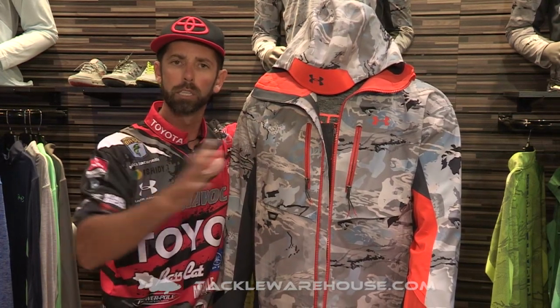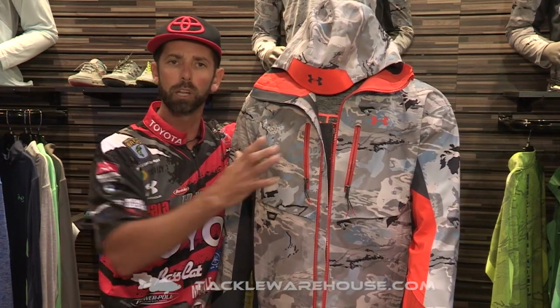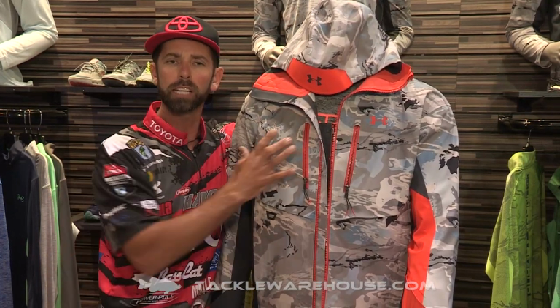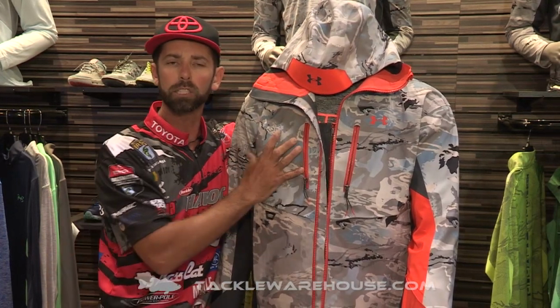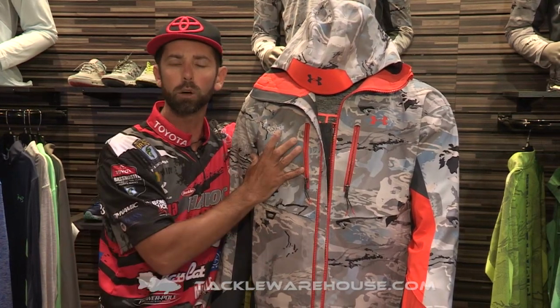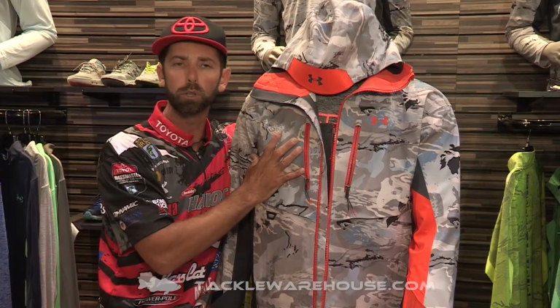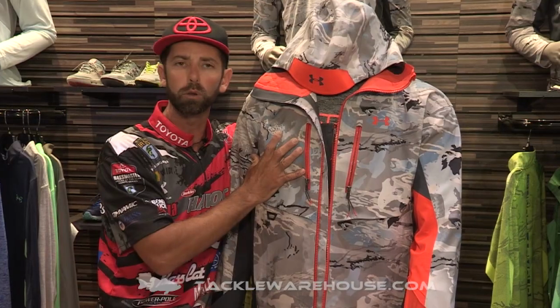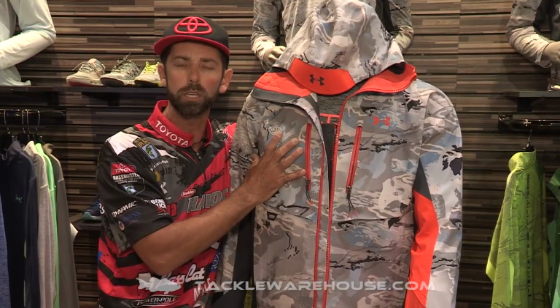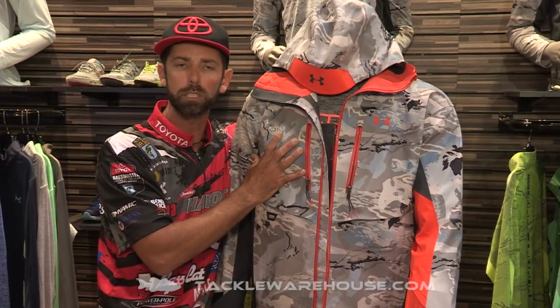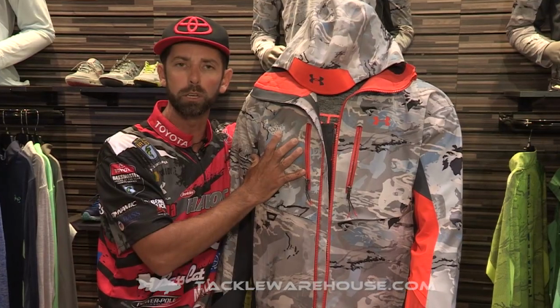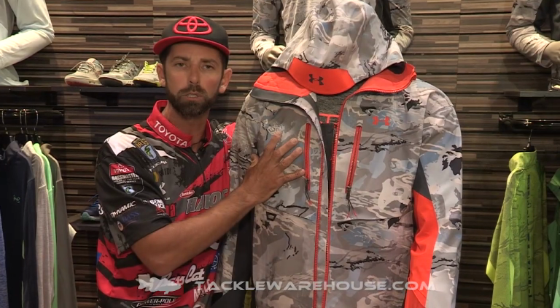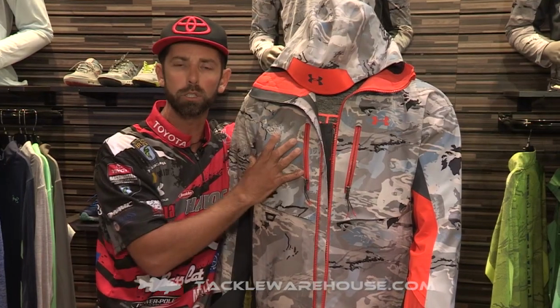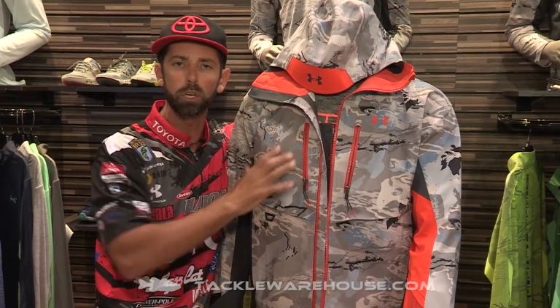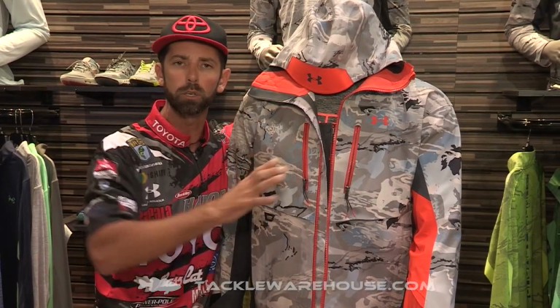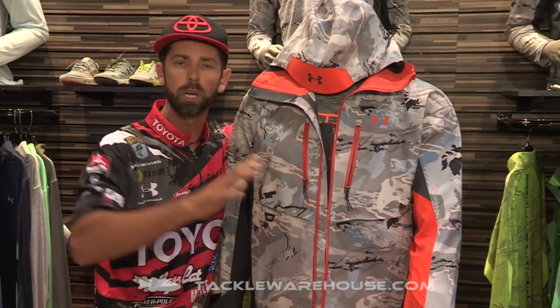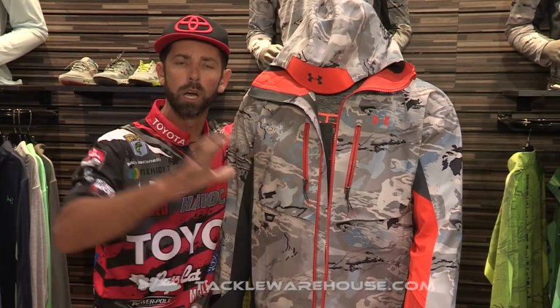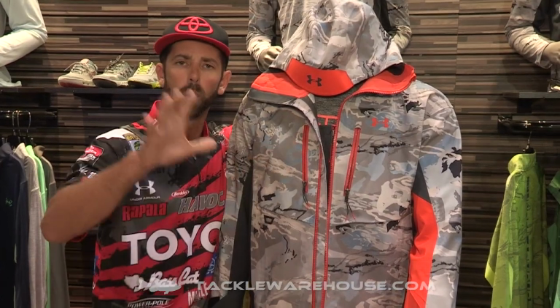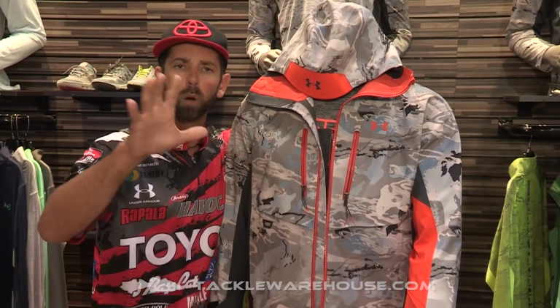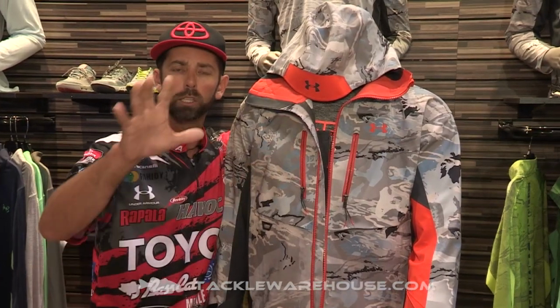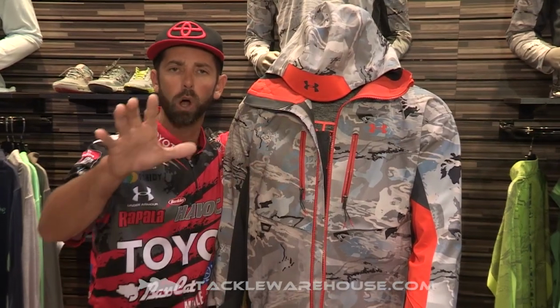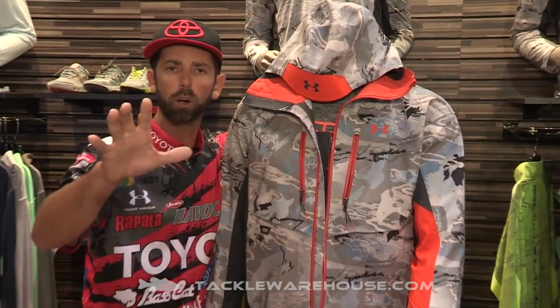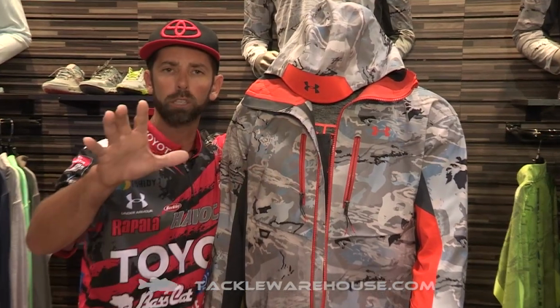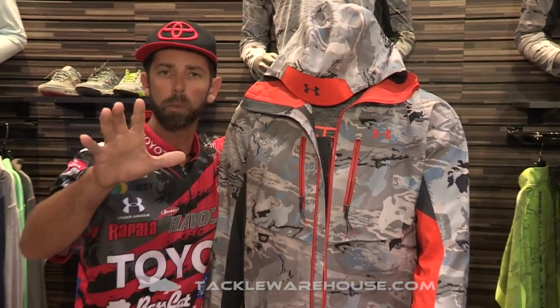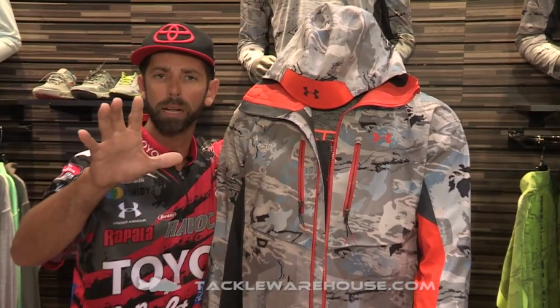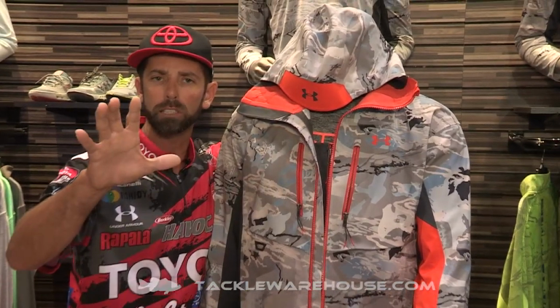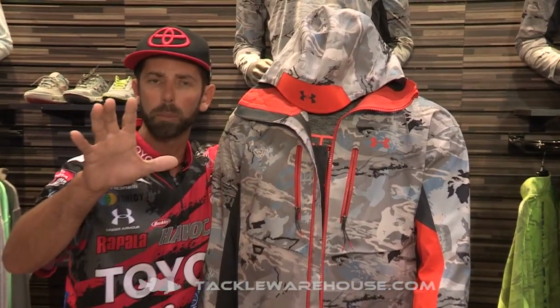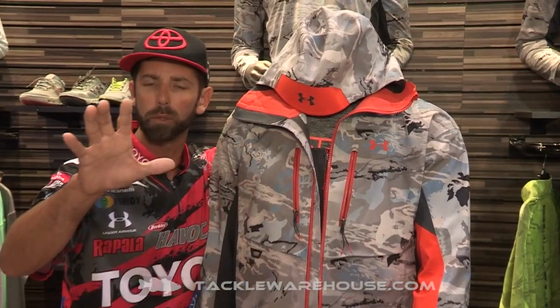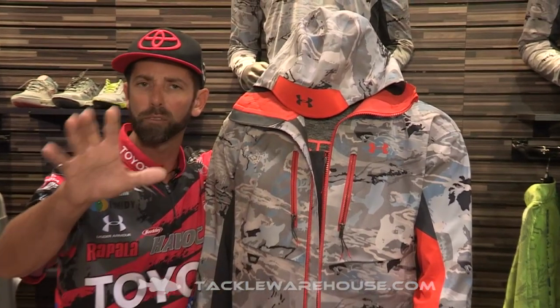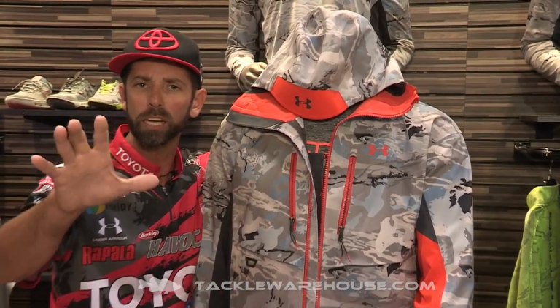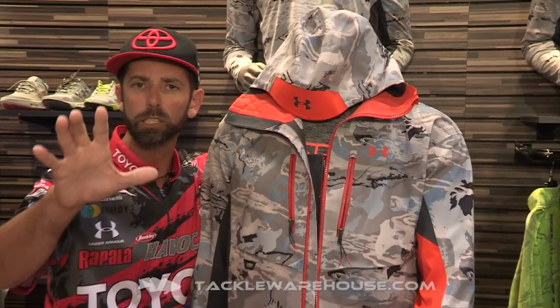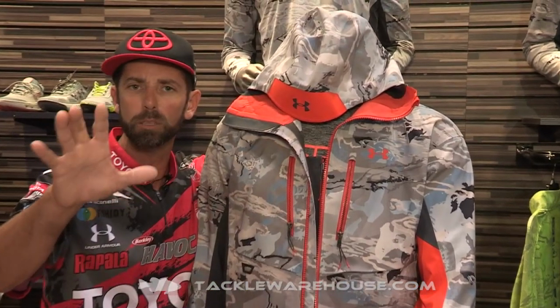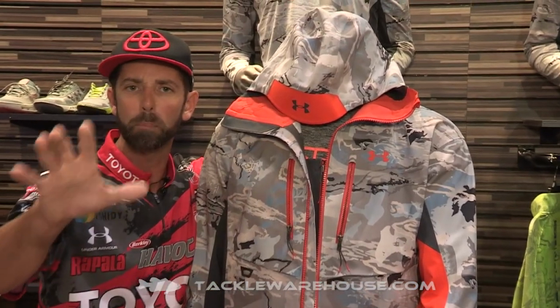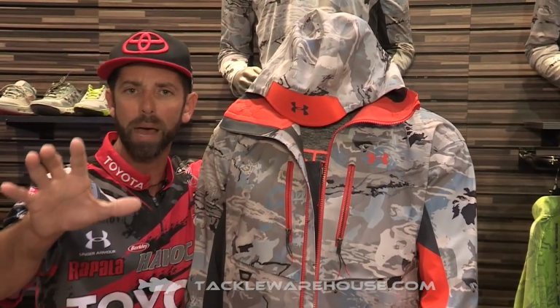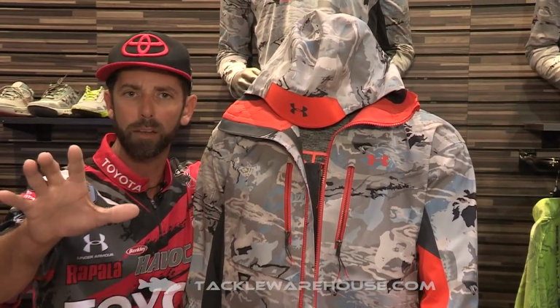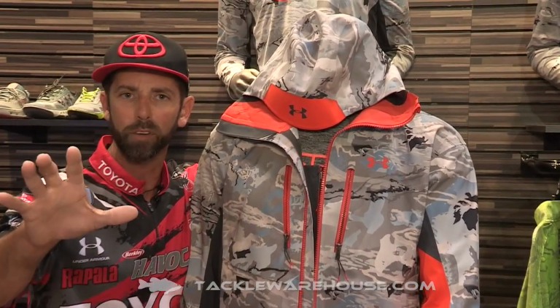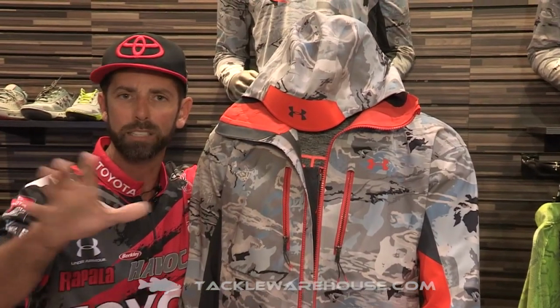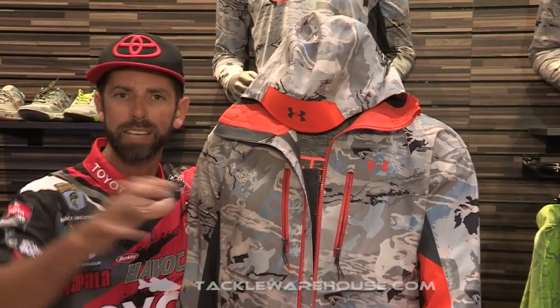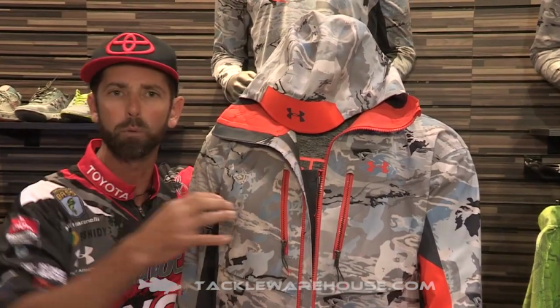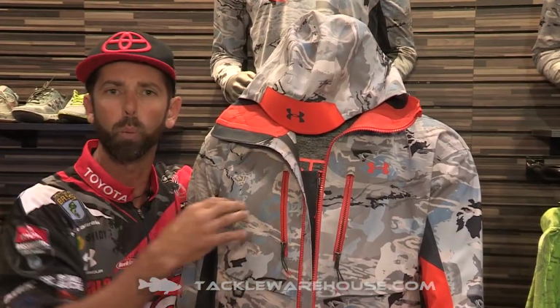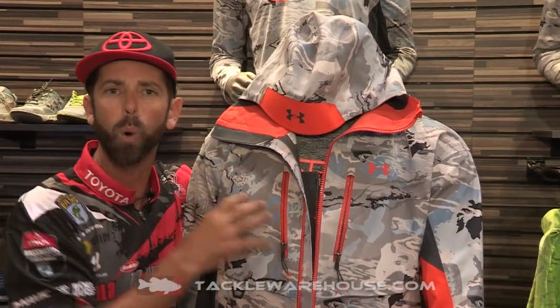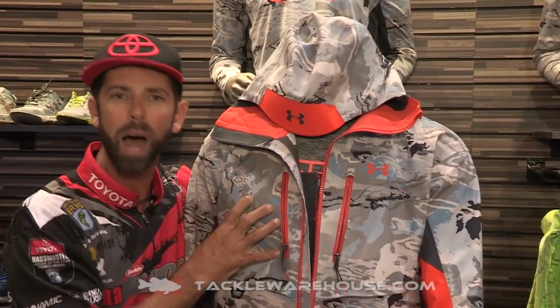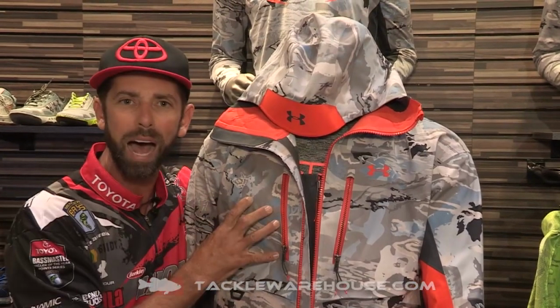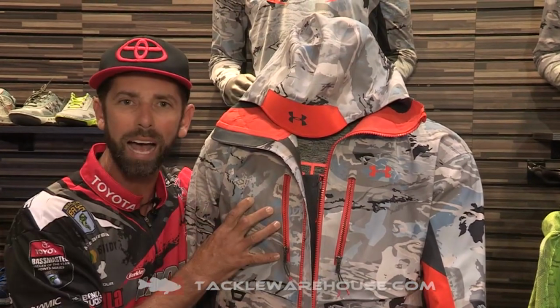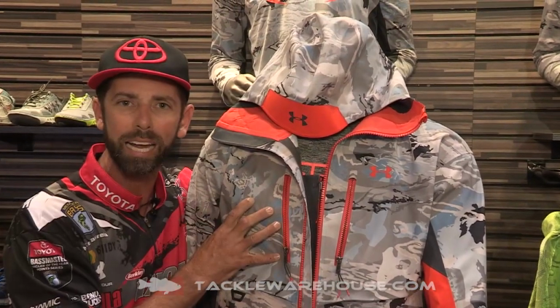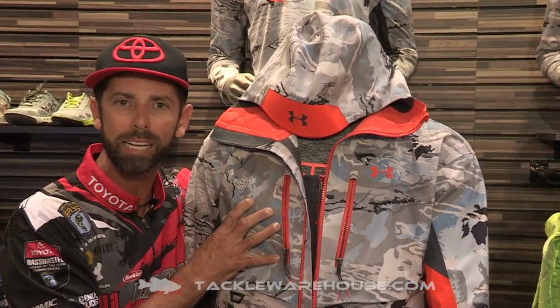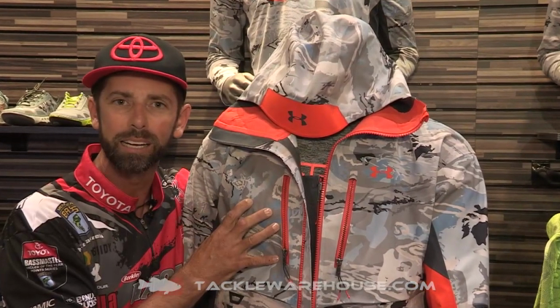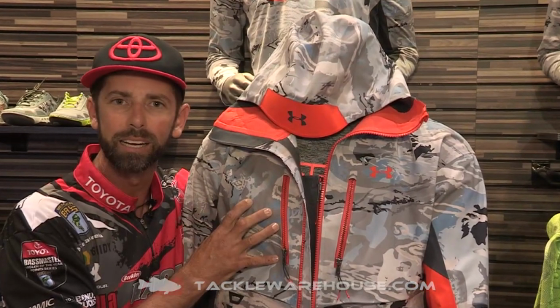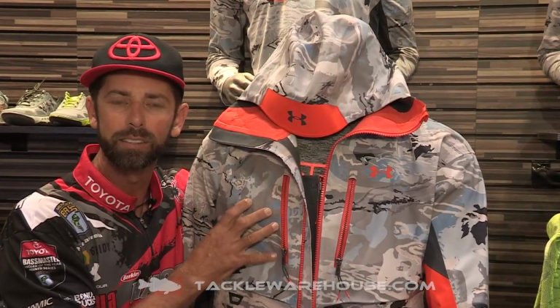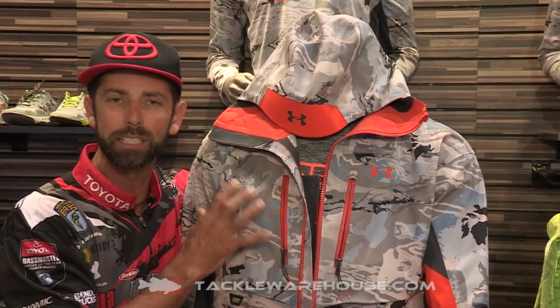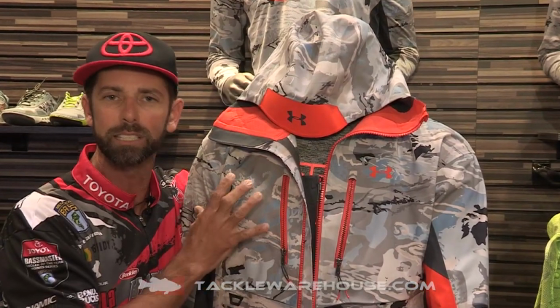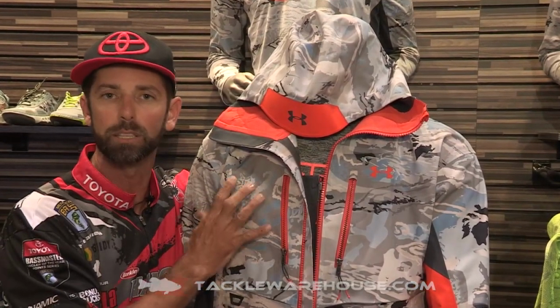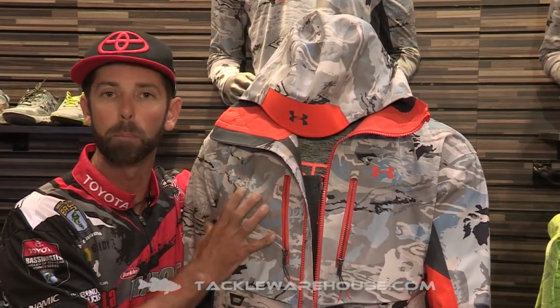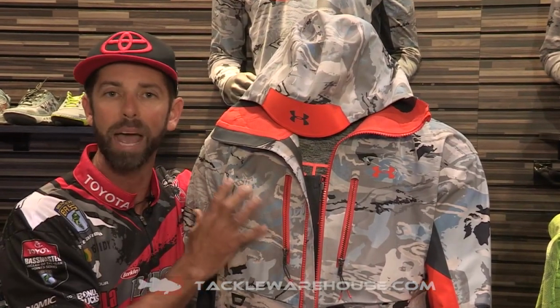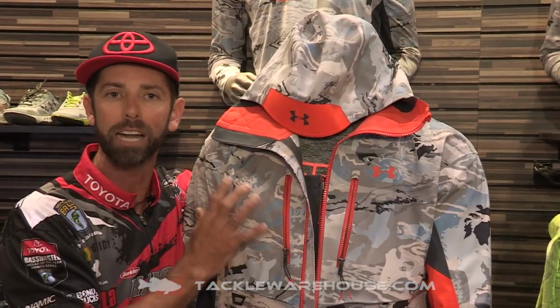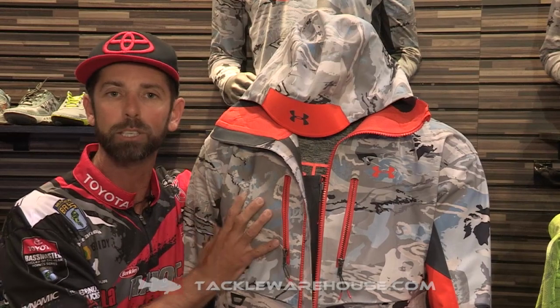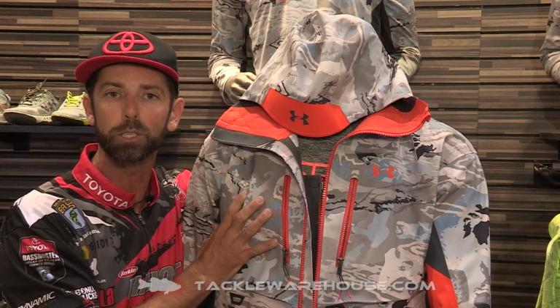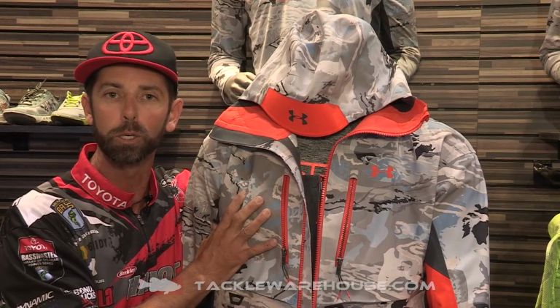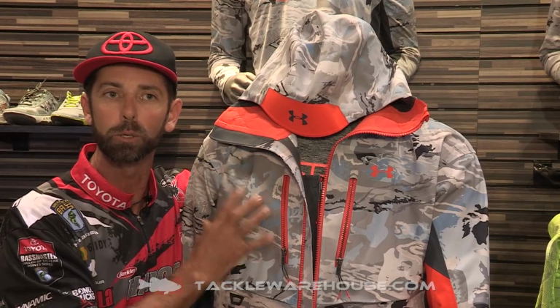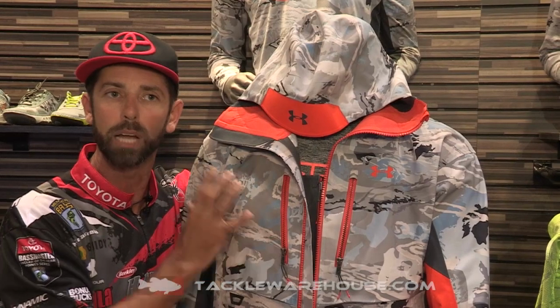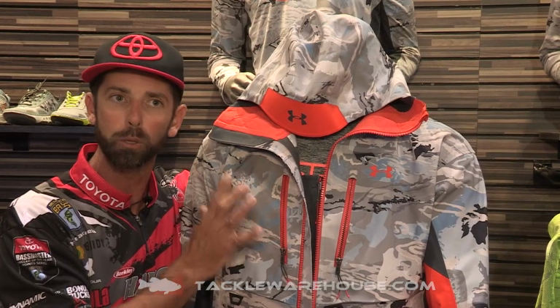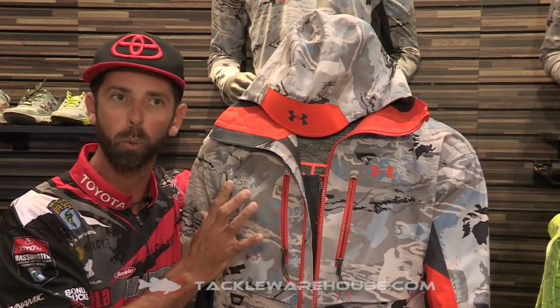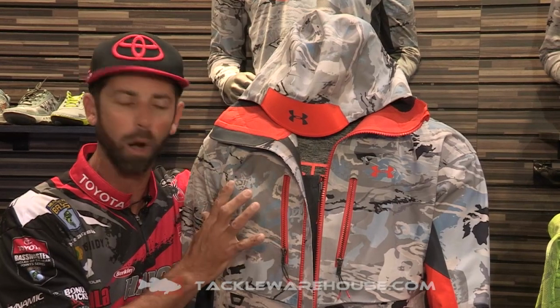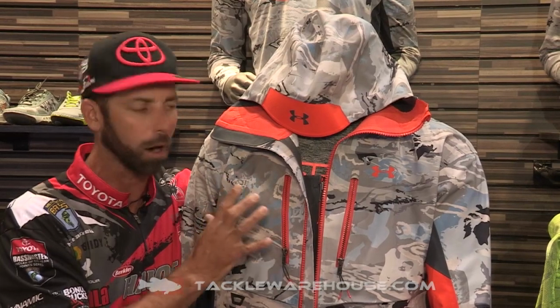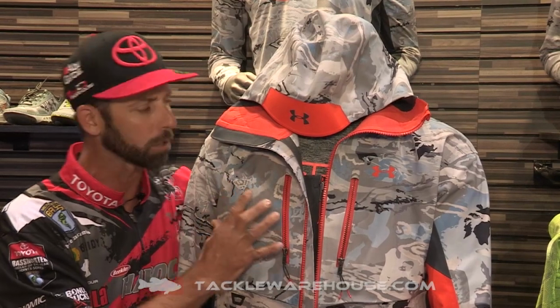So let's go through this new suit. I want to talk to you about some of the features and benefits and why this is the baddest suit in the world.